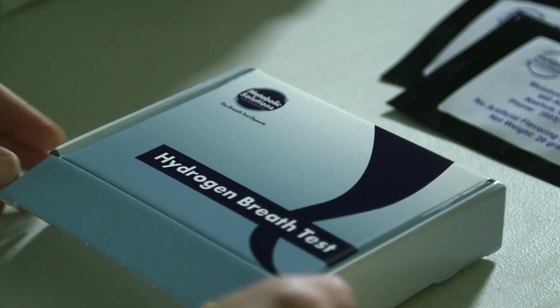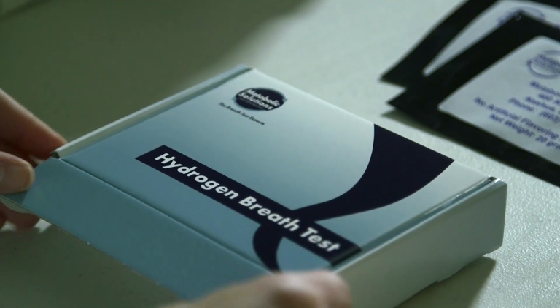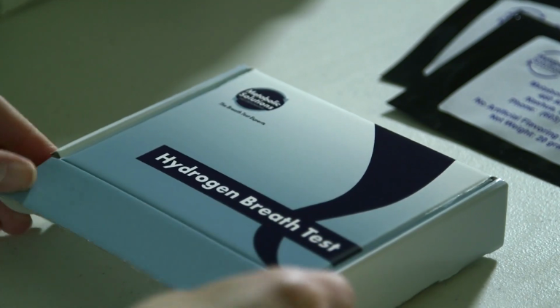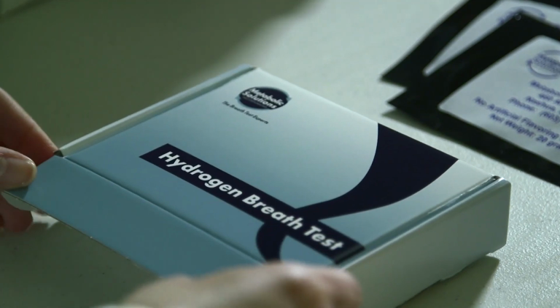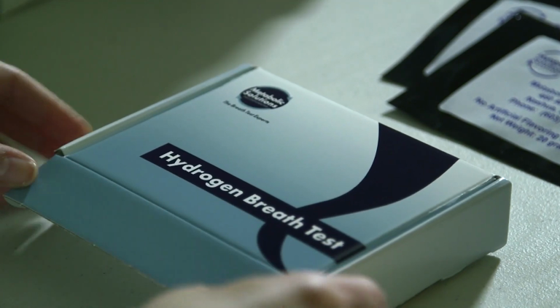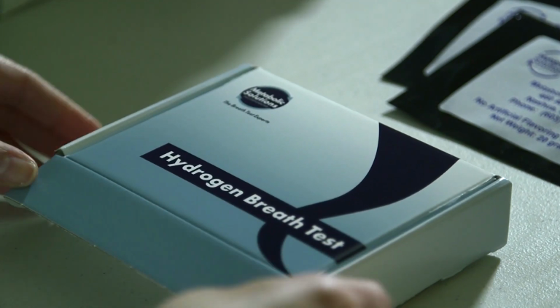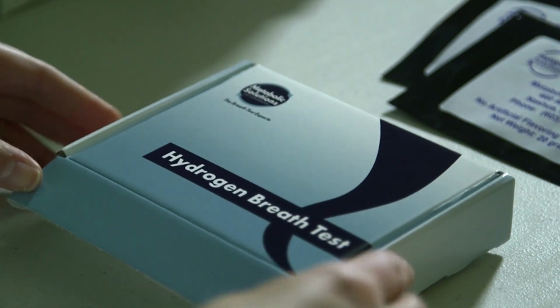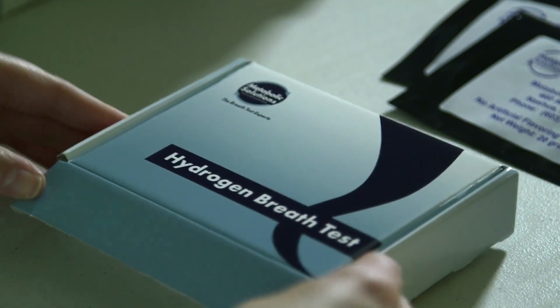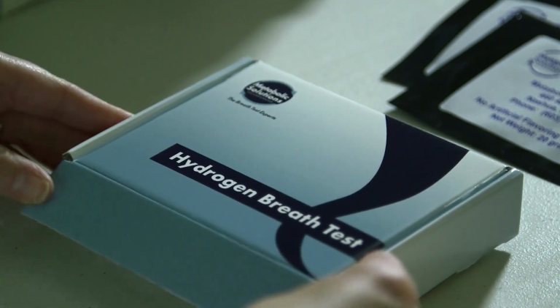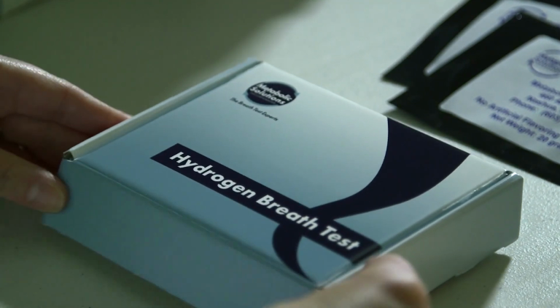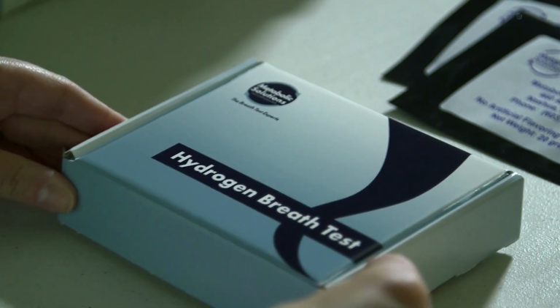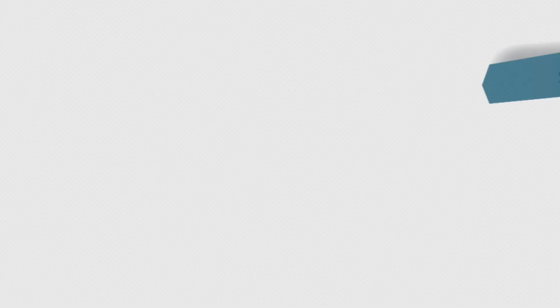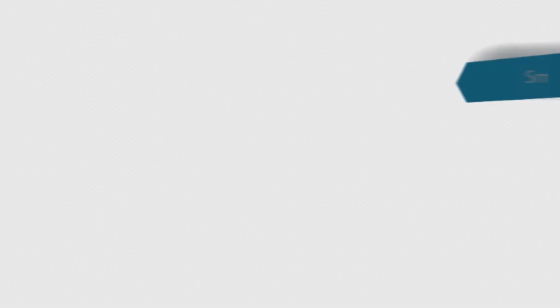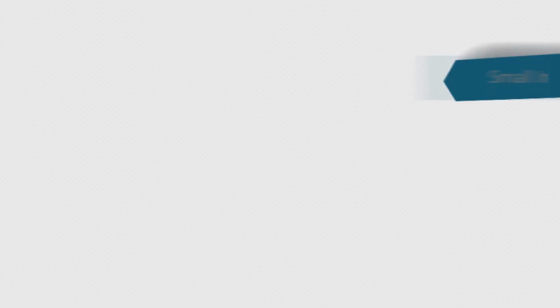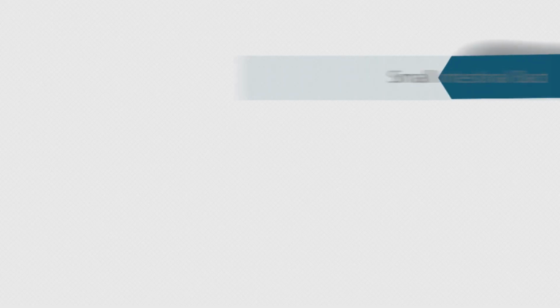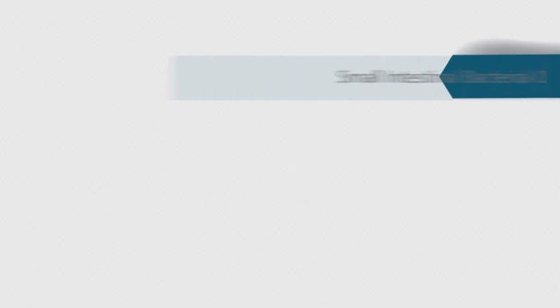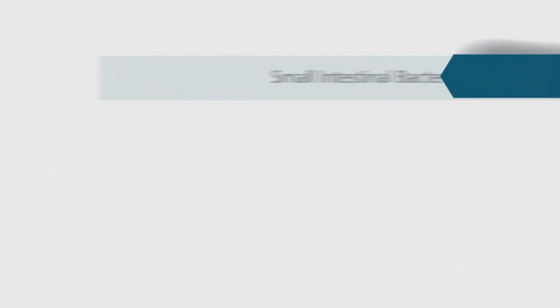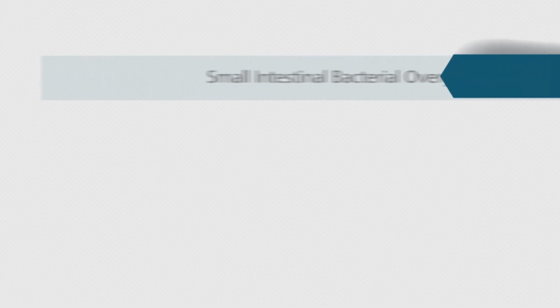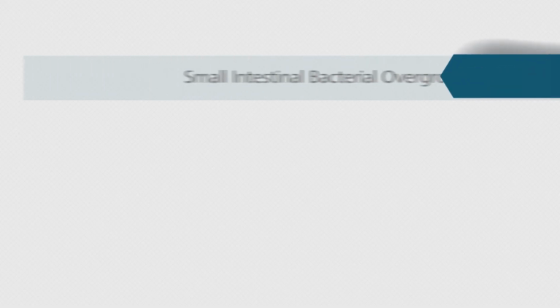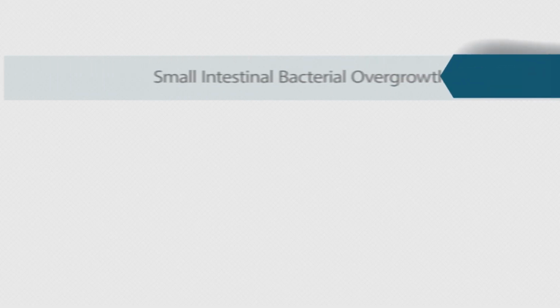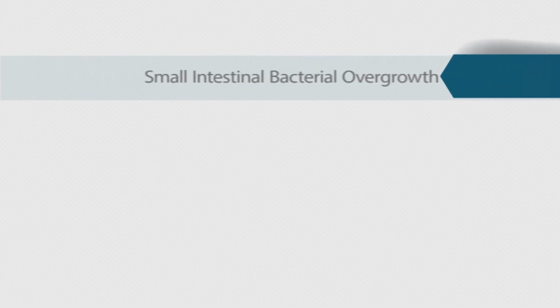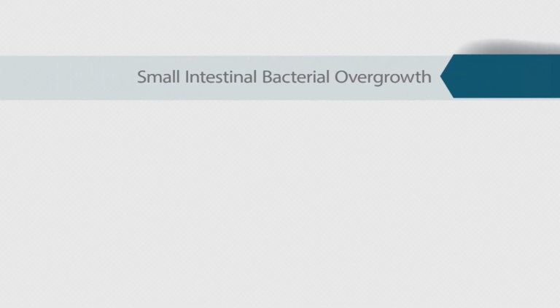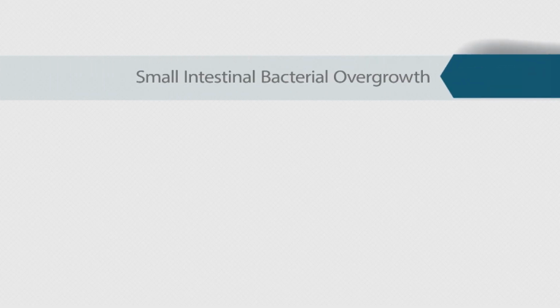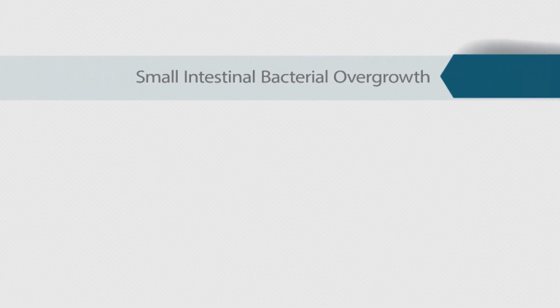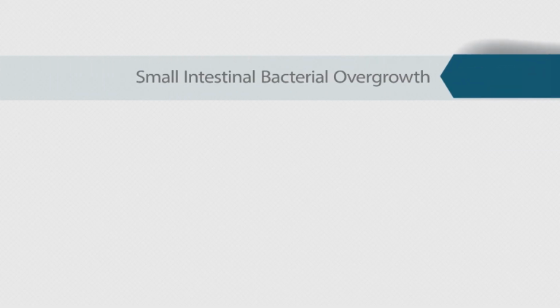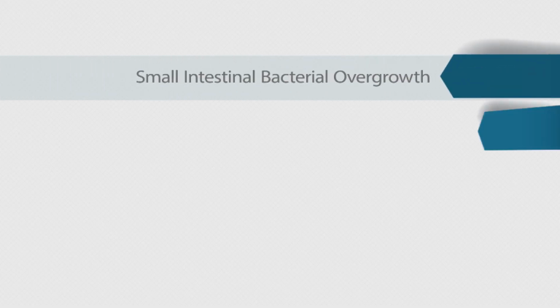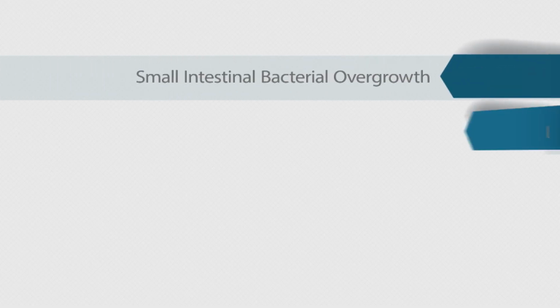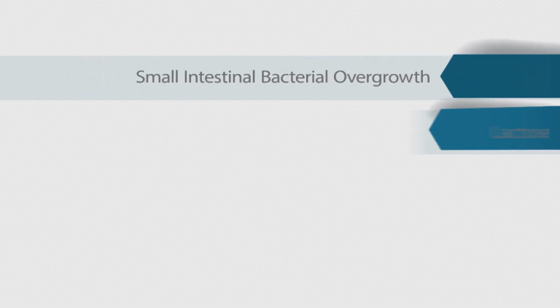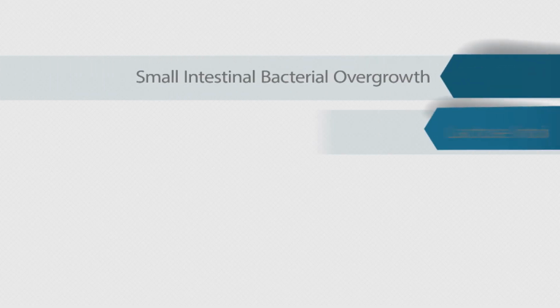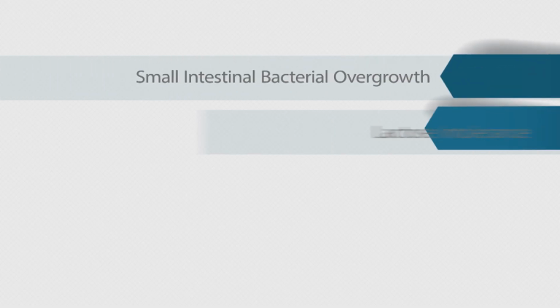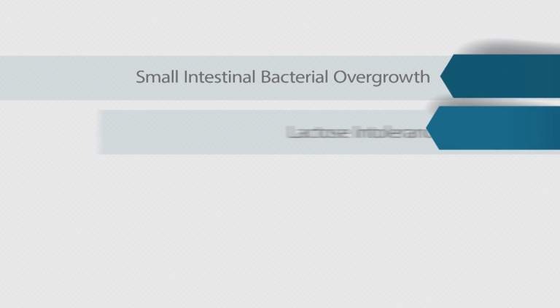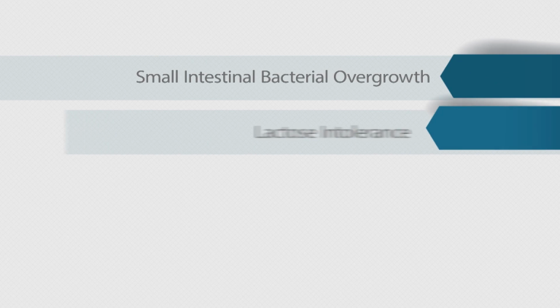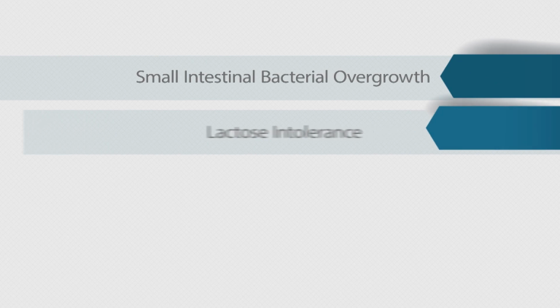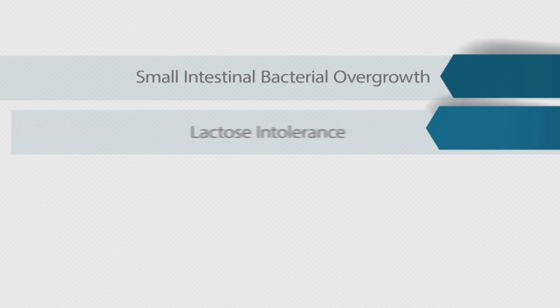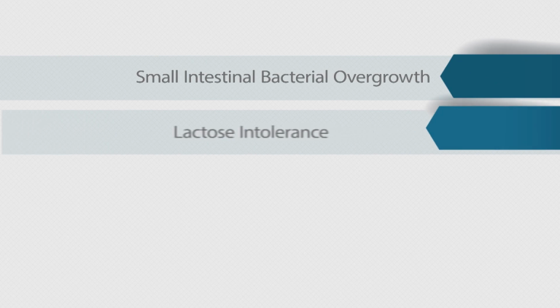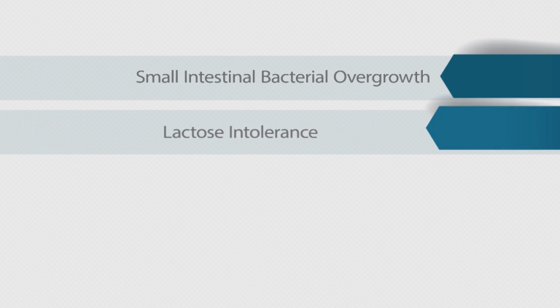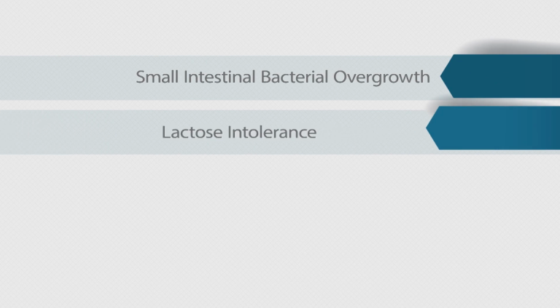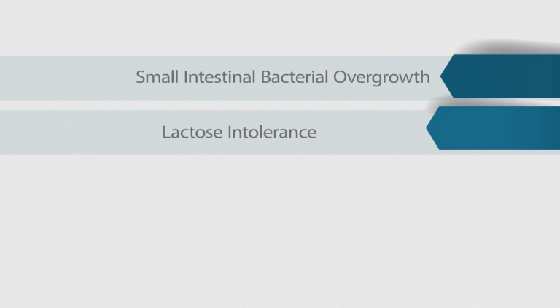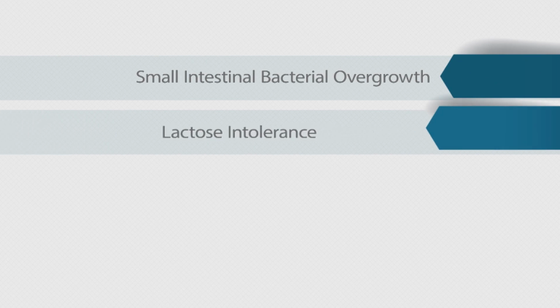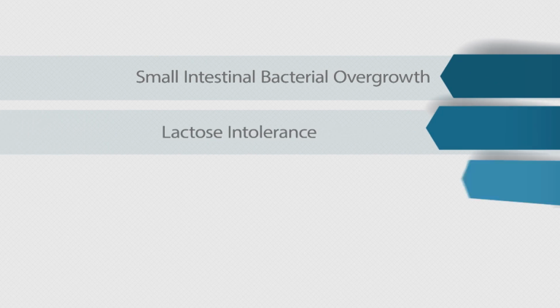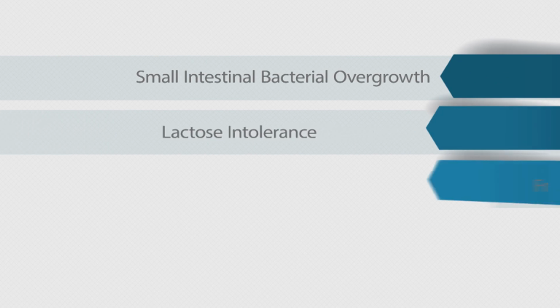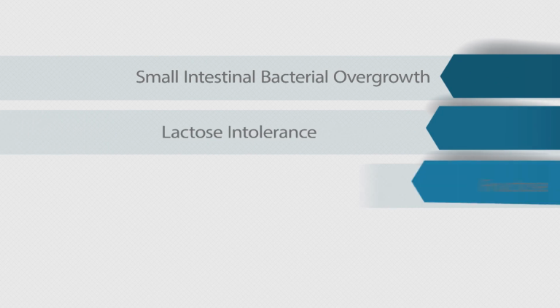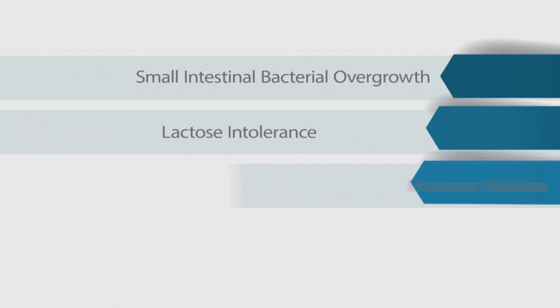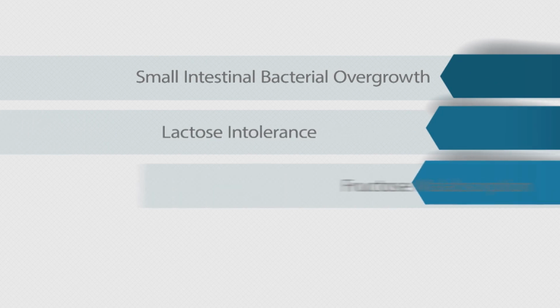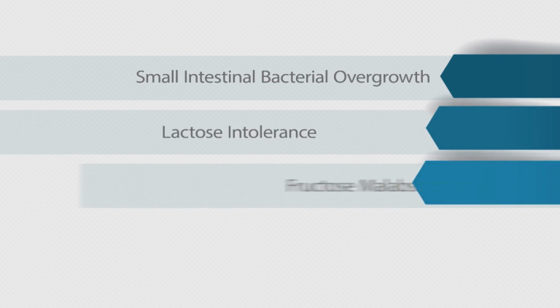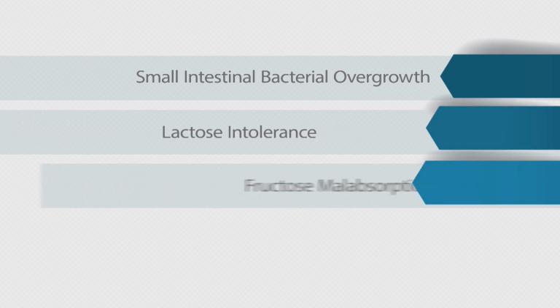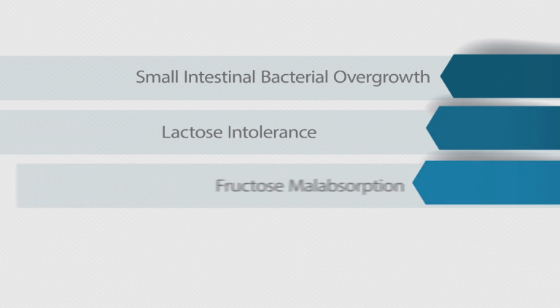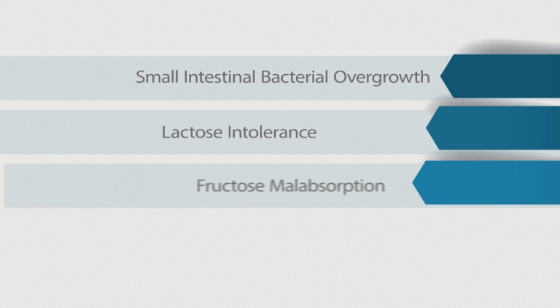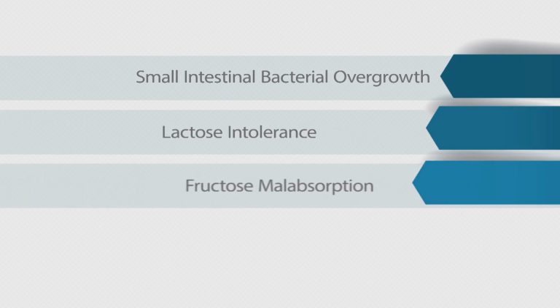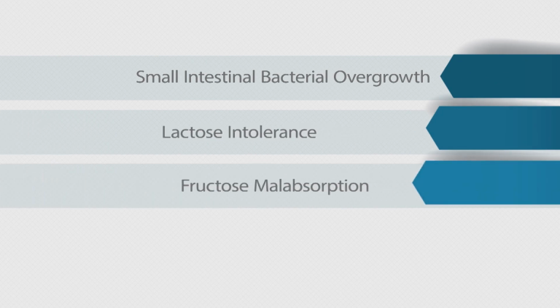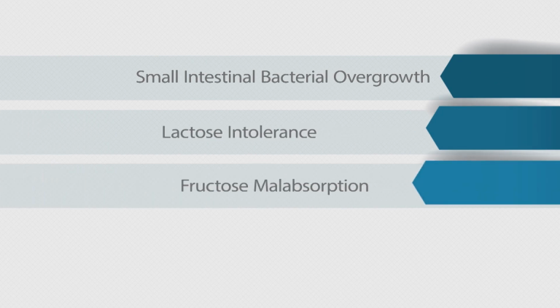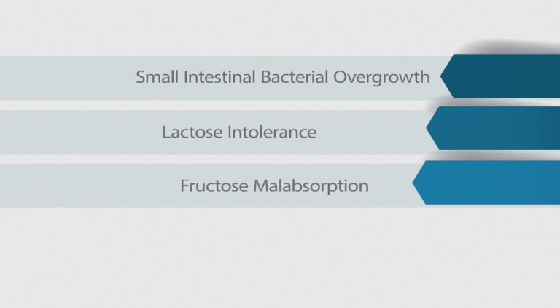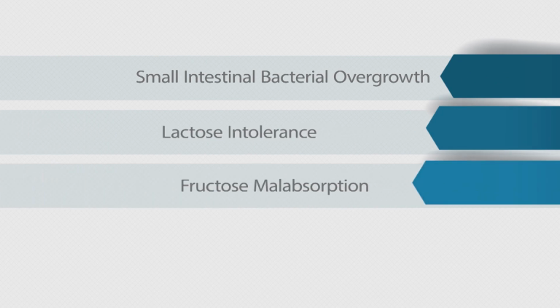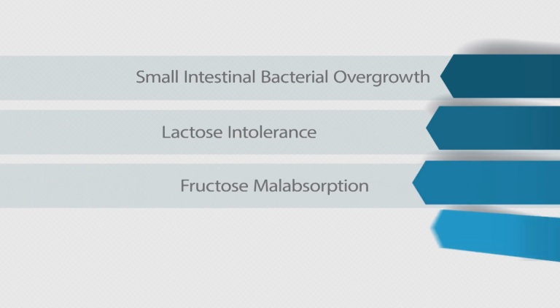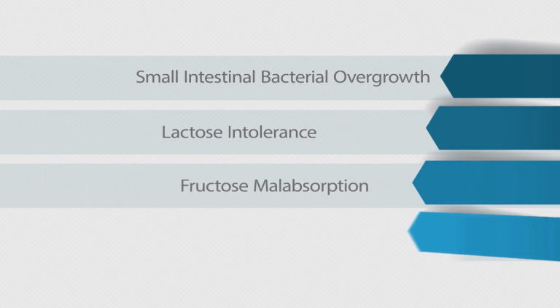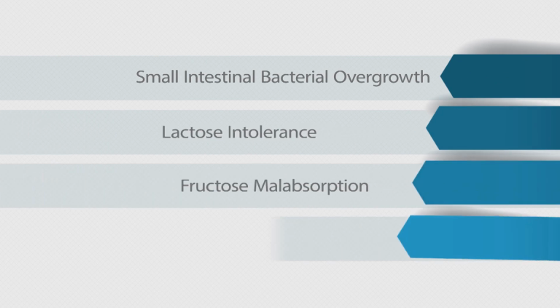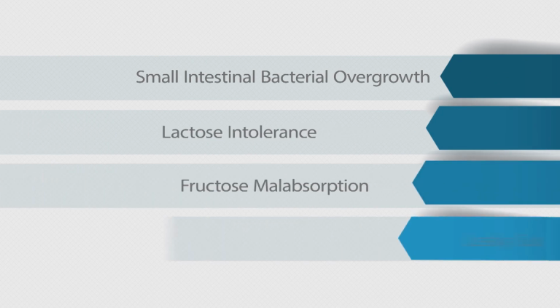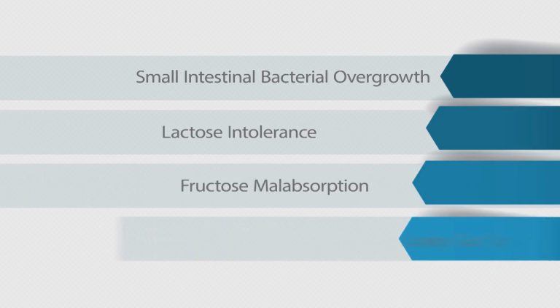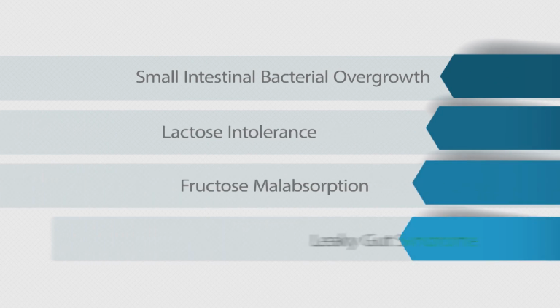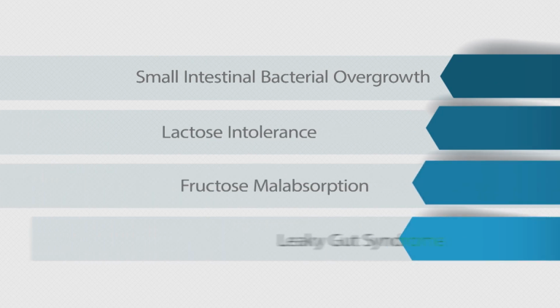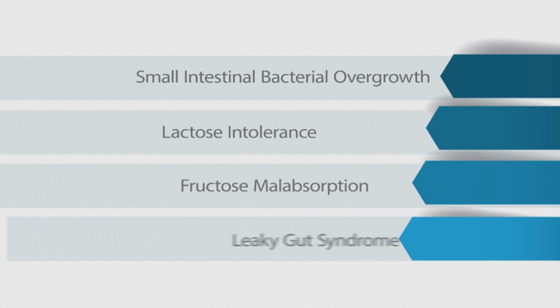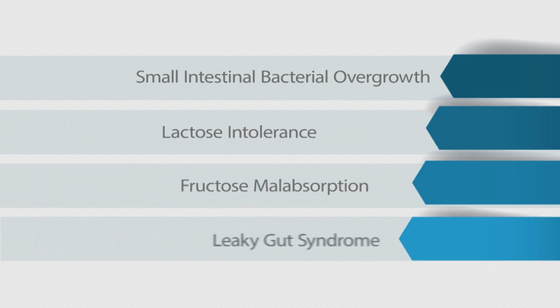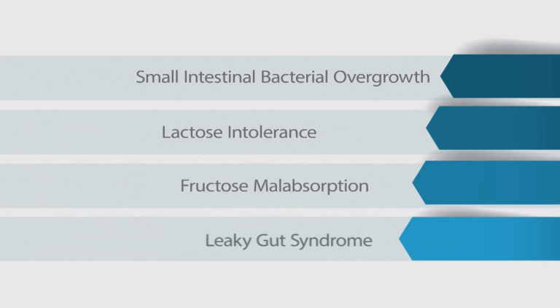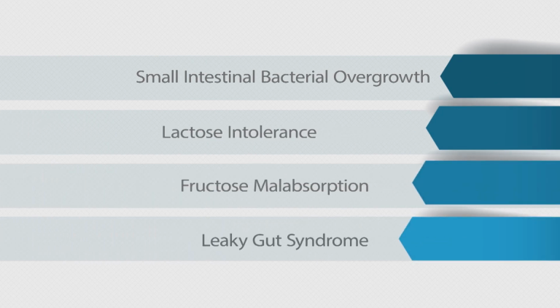Could you have small intestinal bacterial overgrowth, lactose intolerance, fructose malabsorption, or leaky gut syndrome?